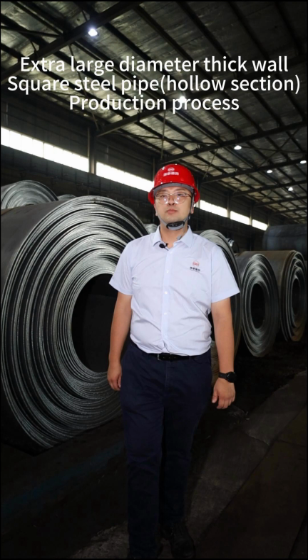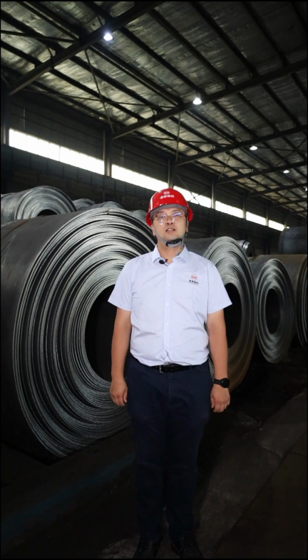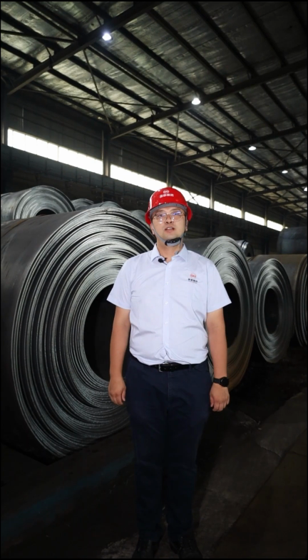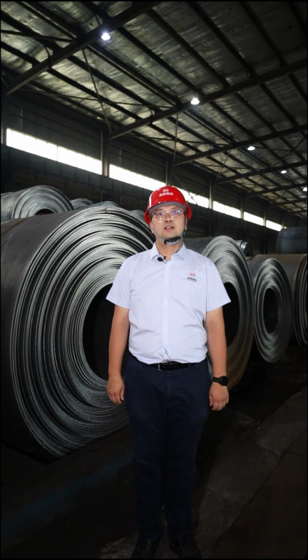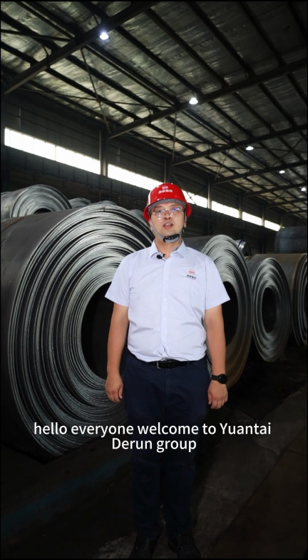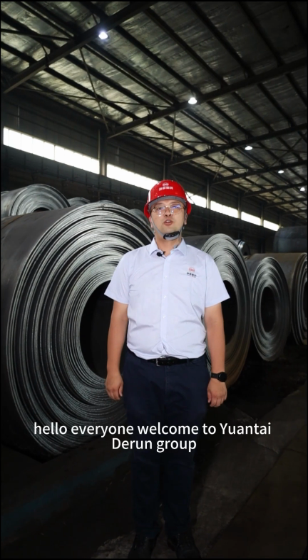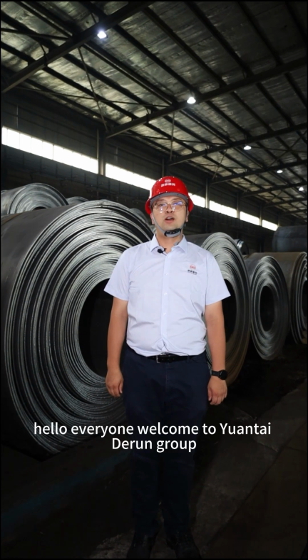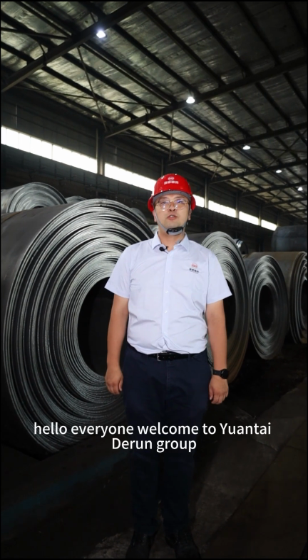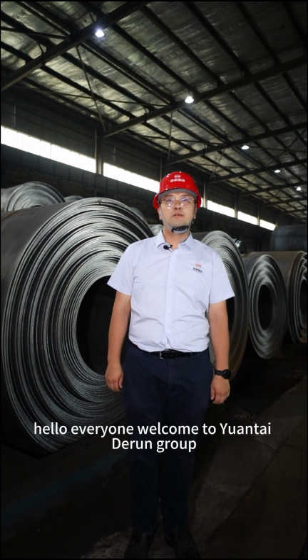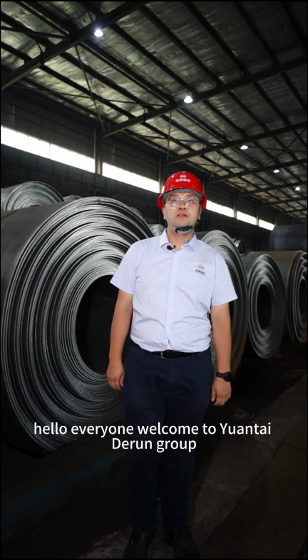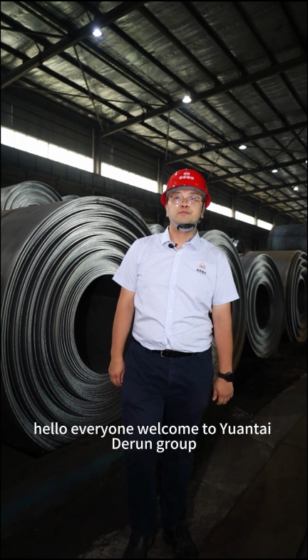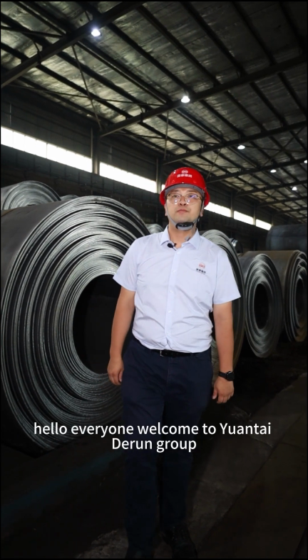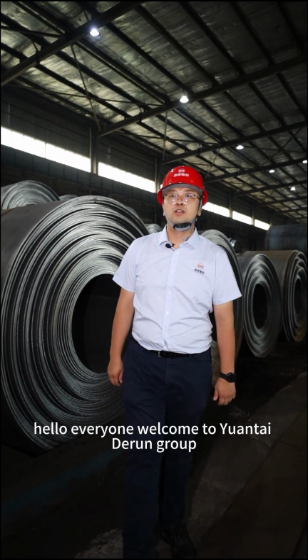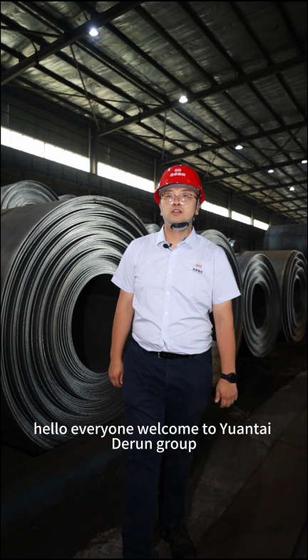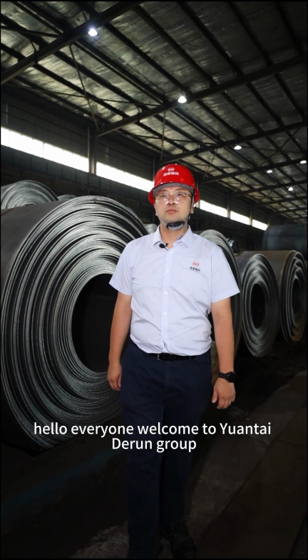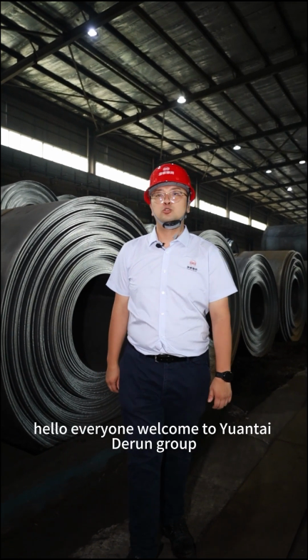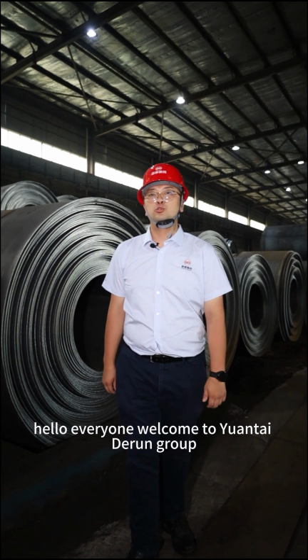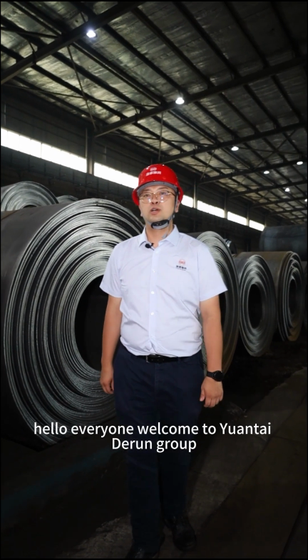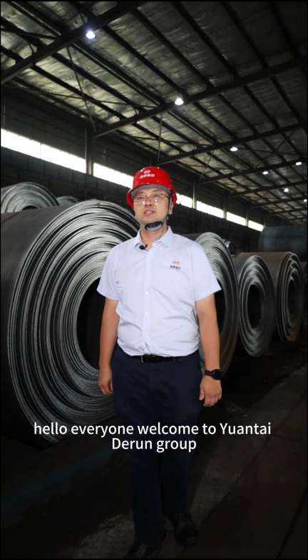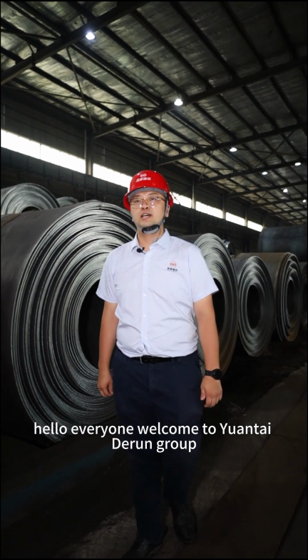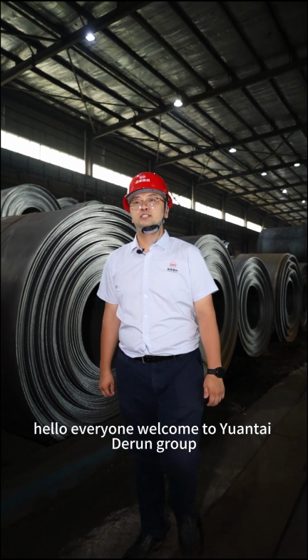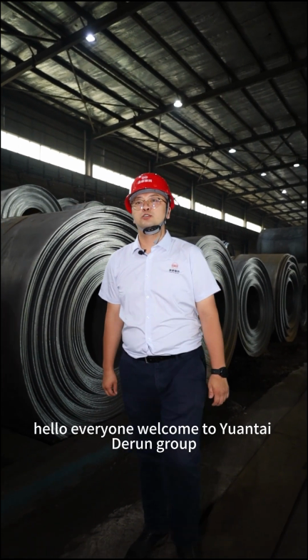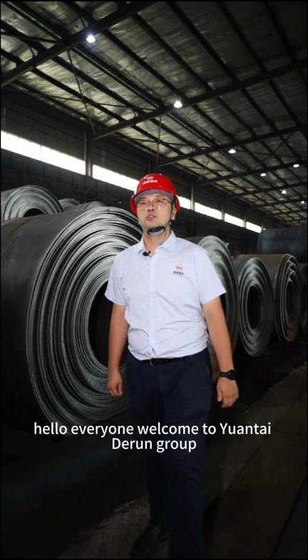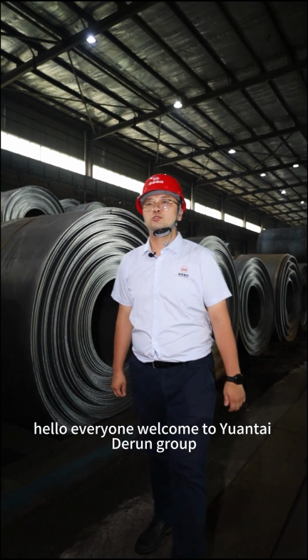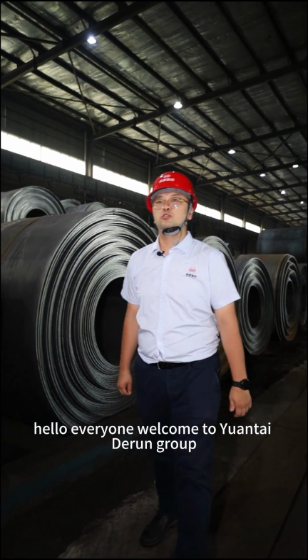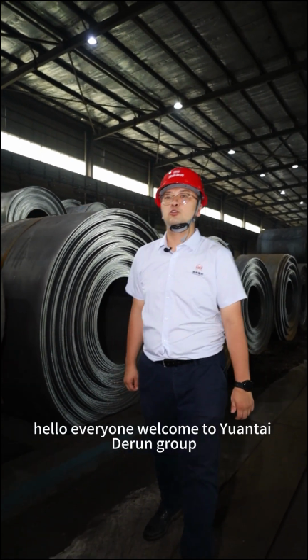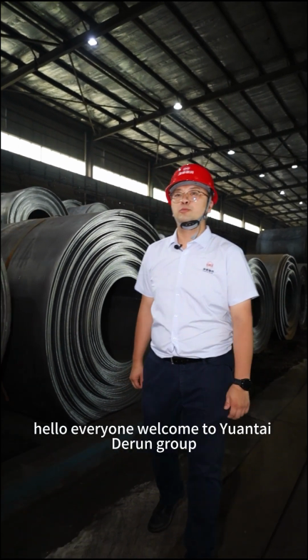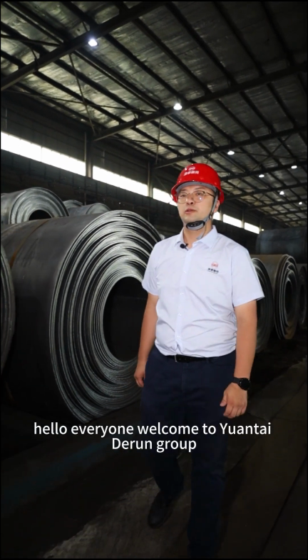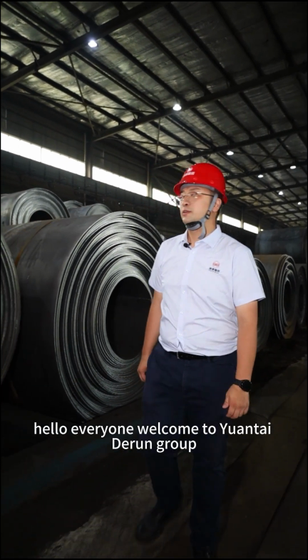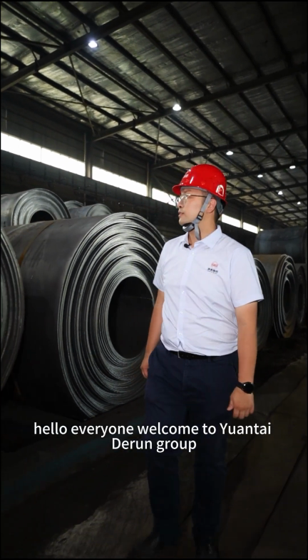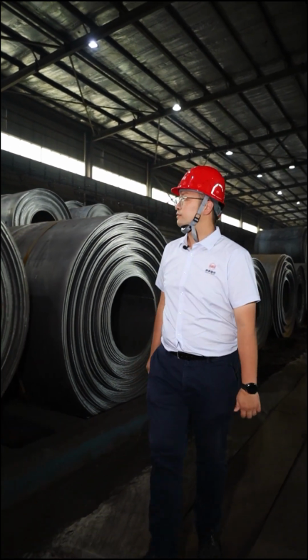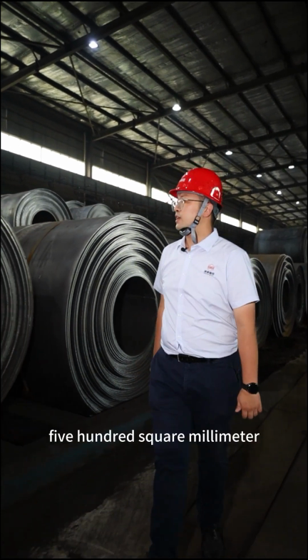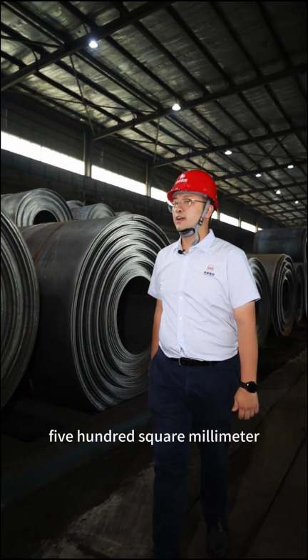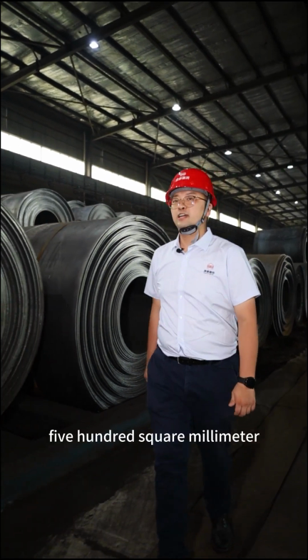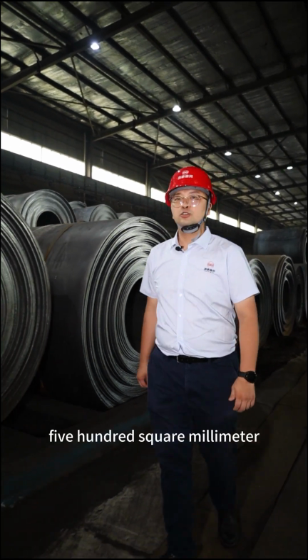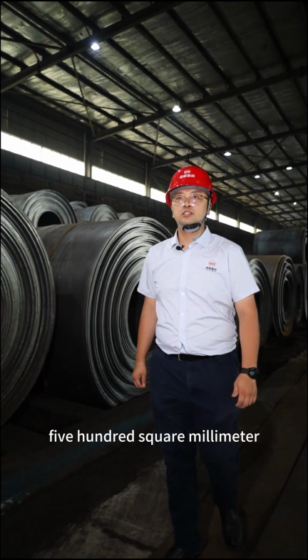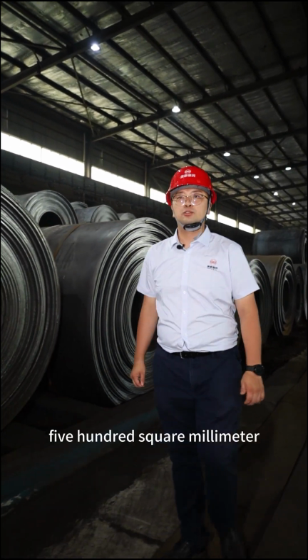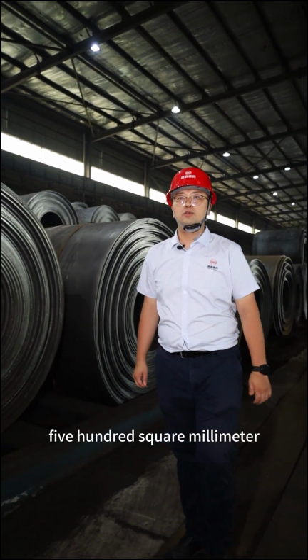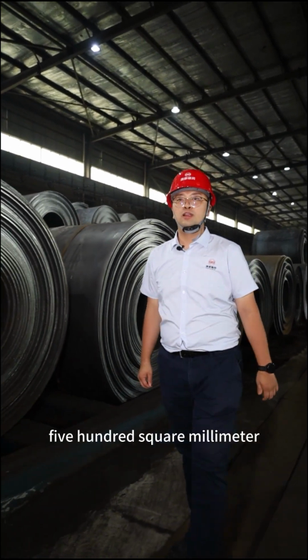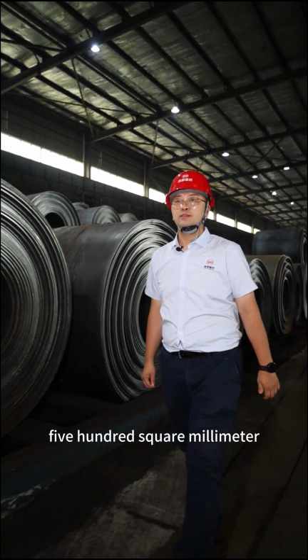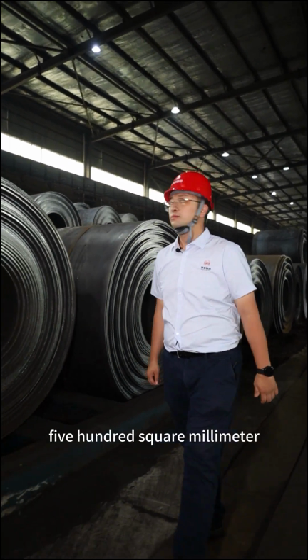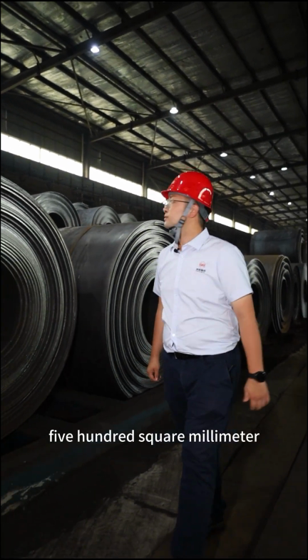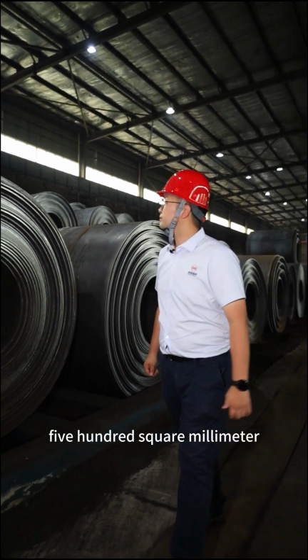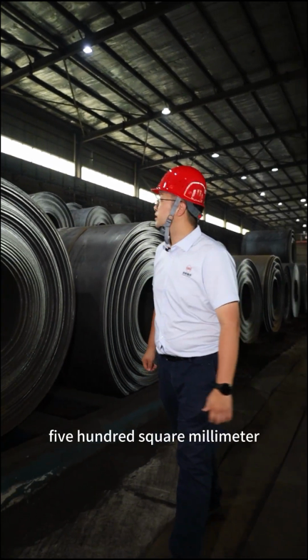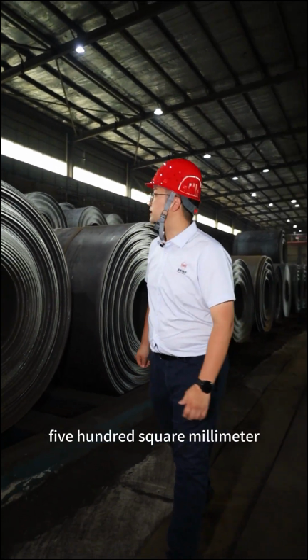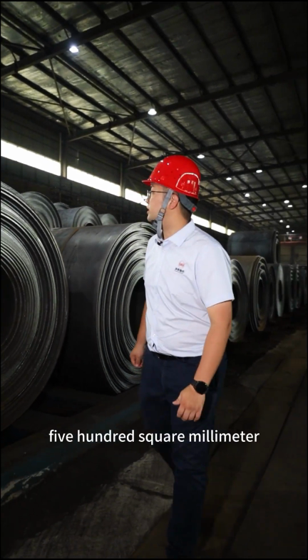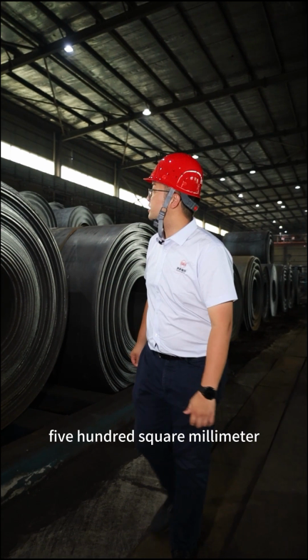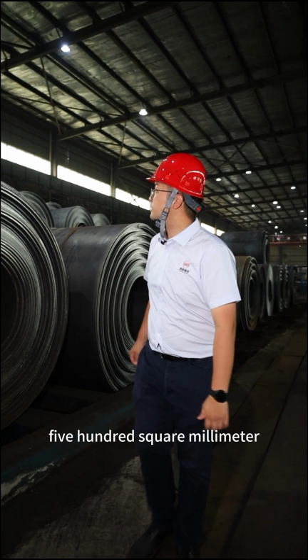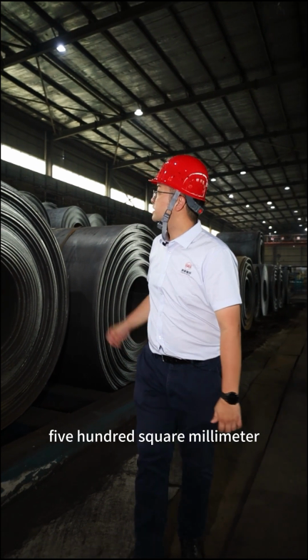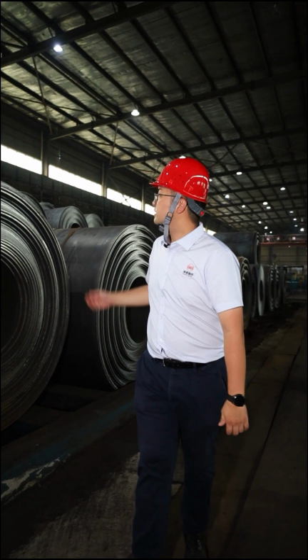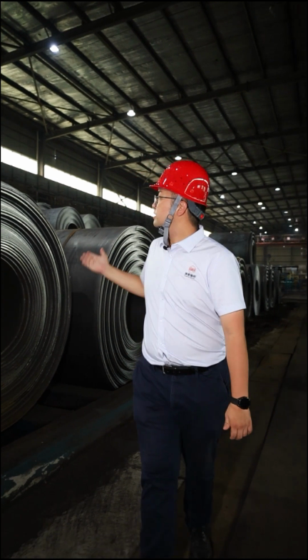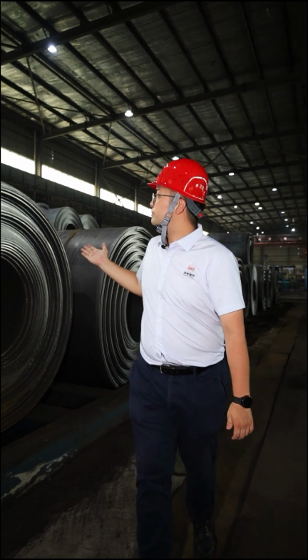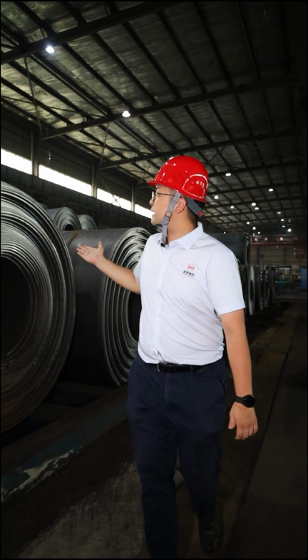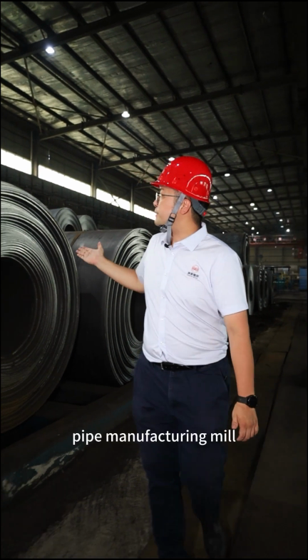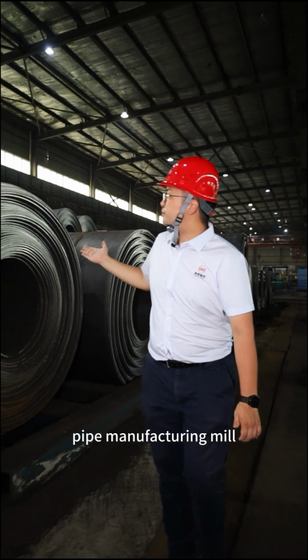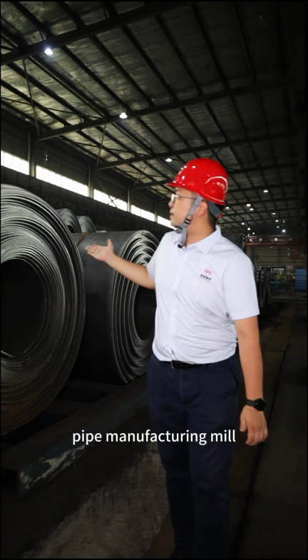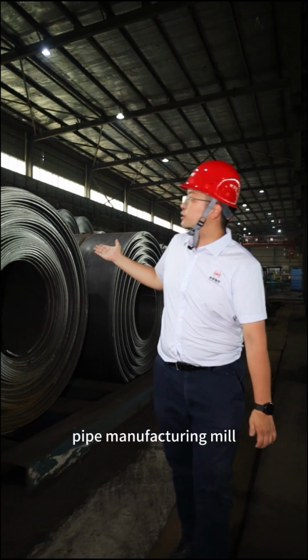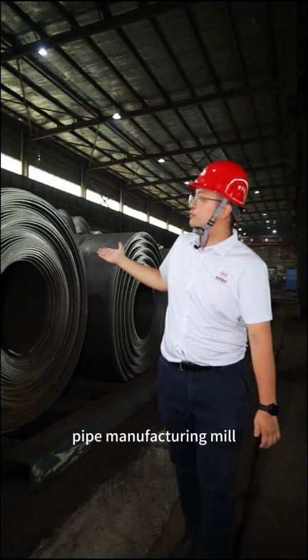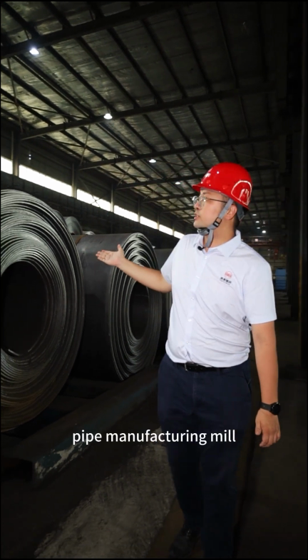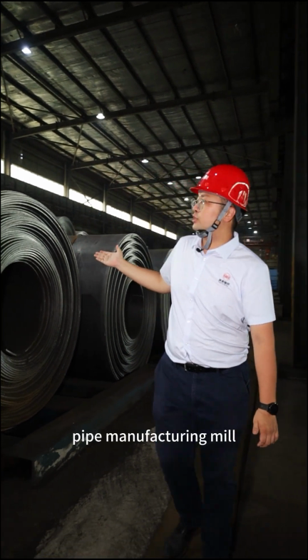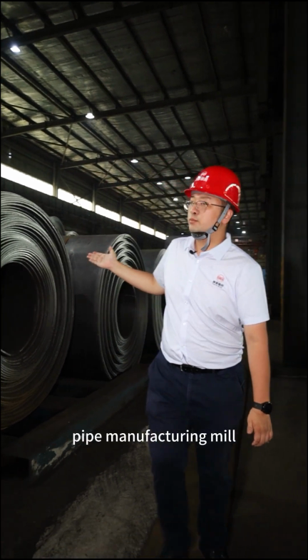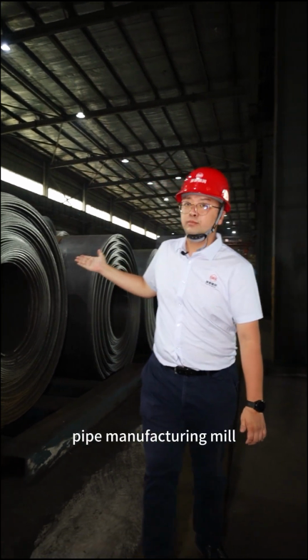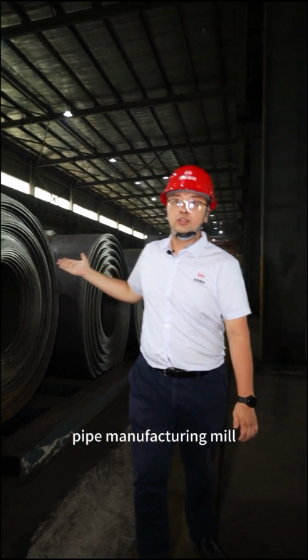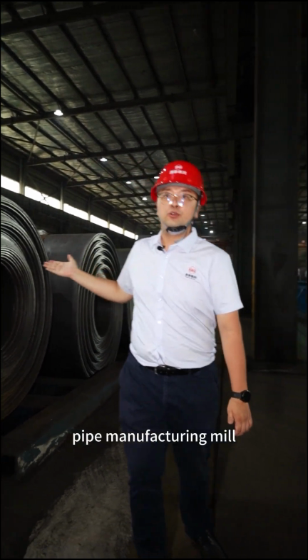Hello everyone, welcome to Yantai Zerun Group 500 square millimeter pipe manufacturing mill.